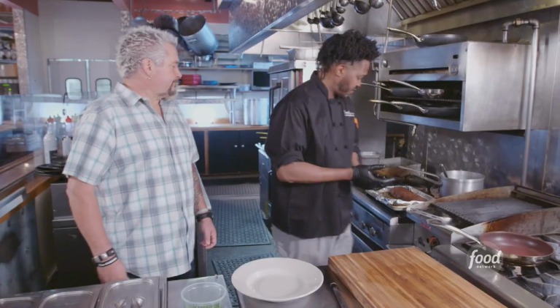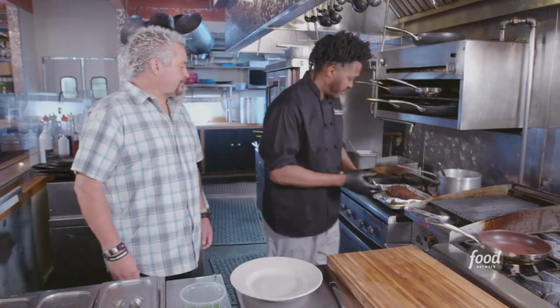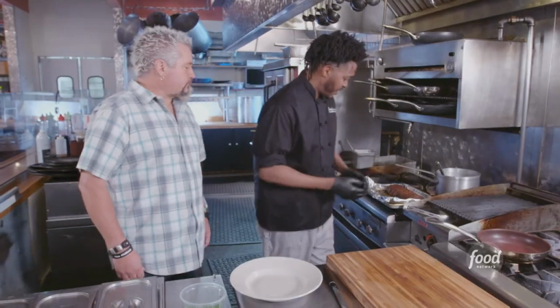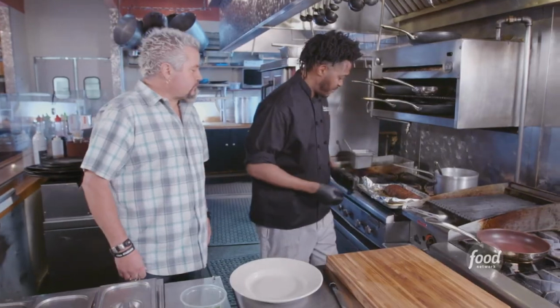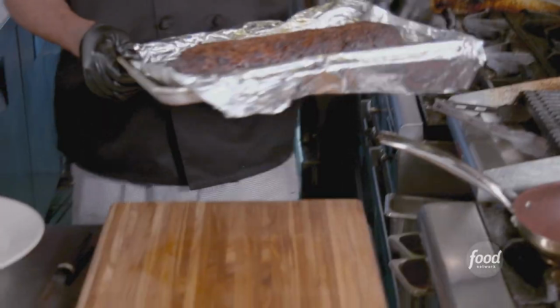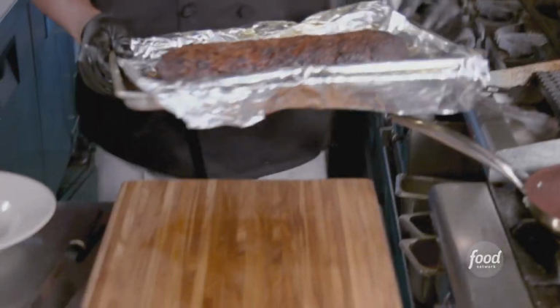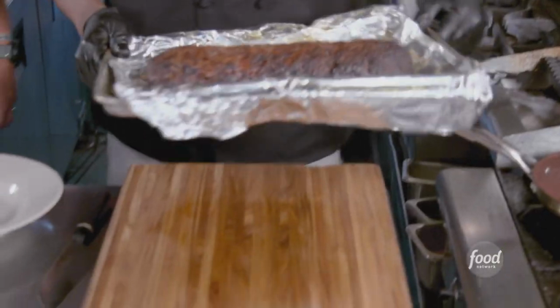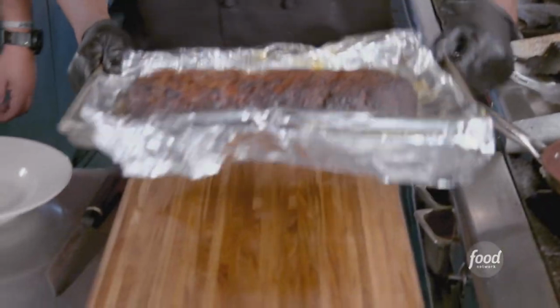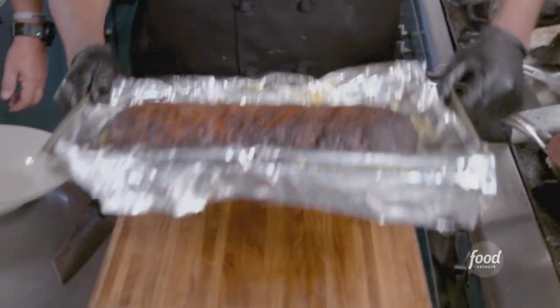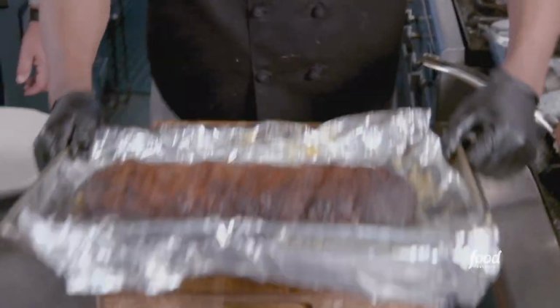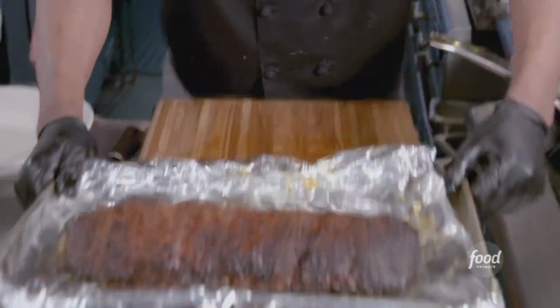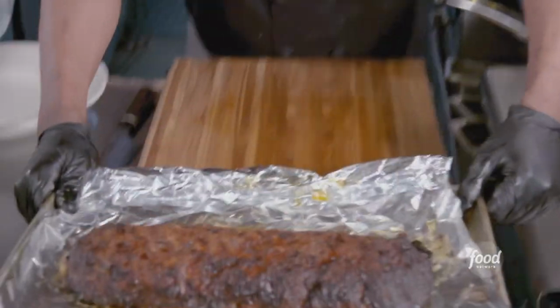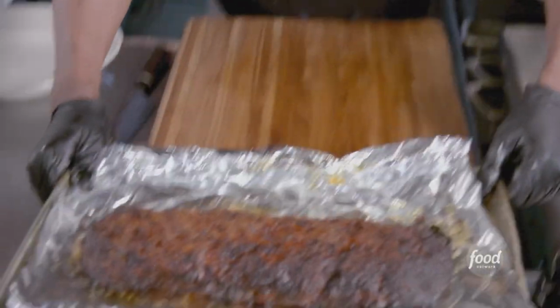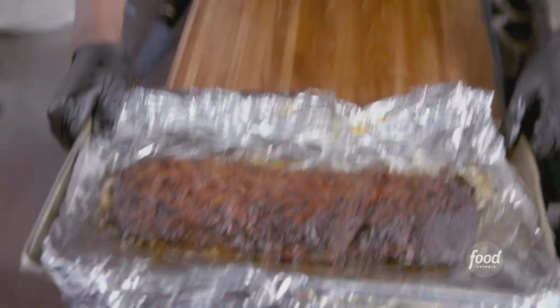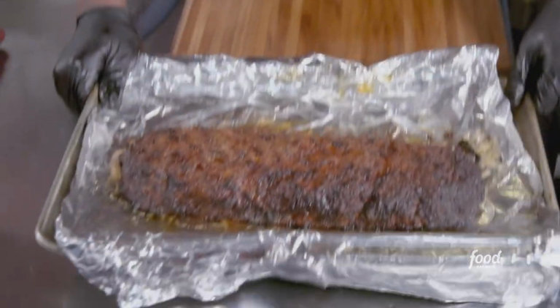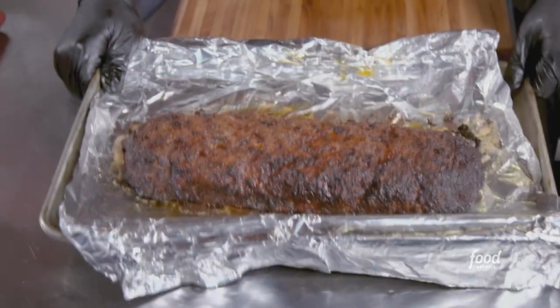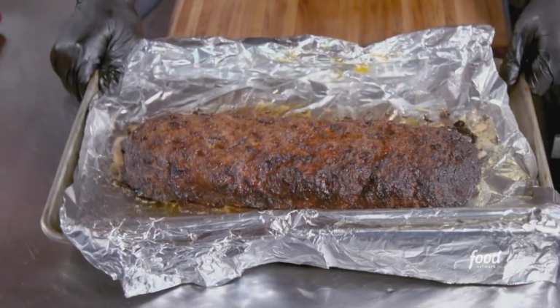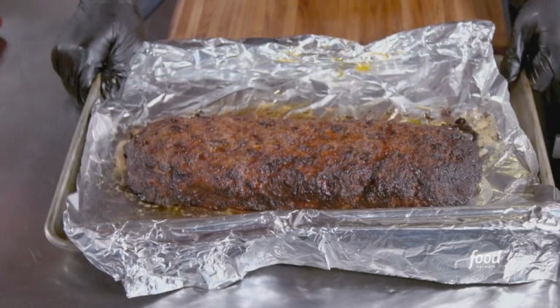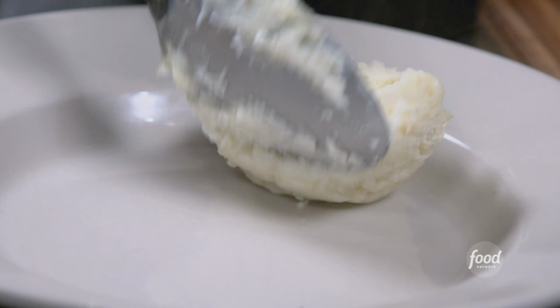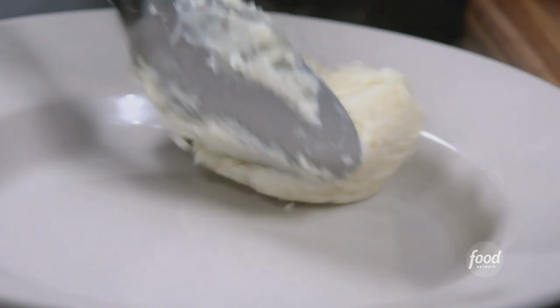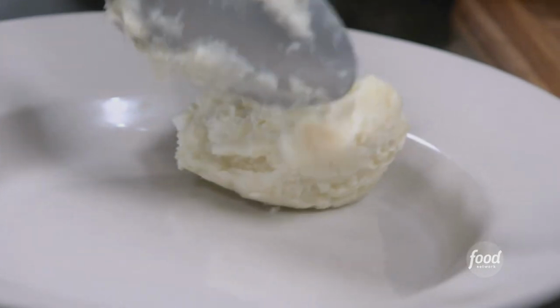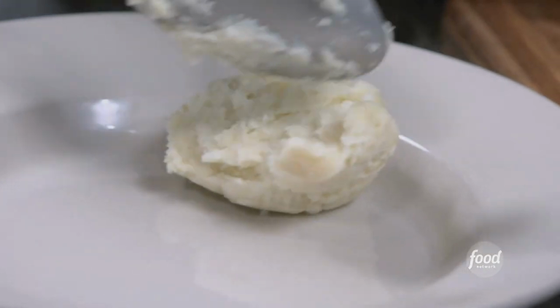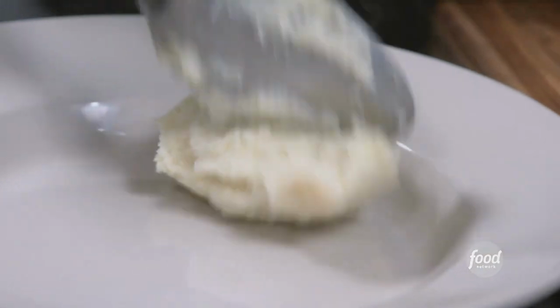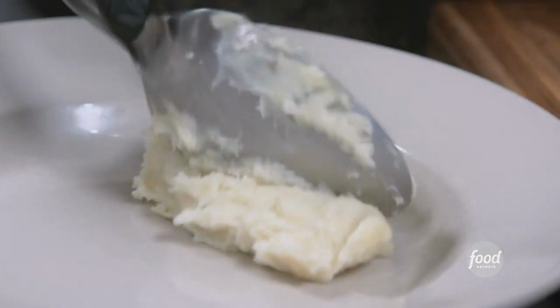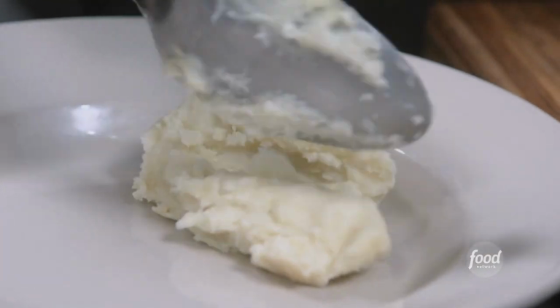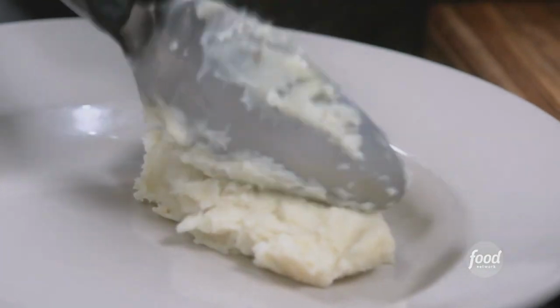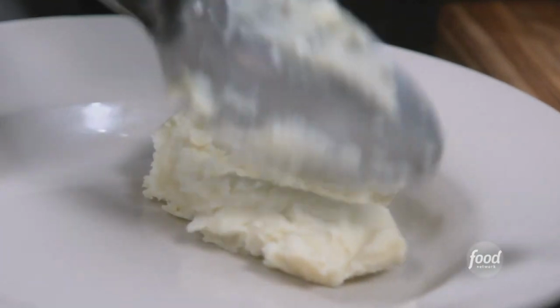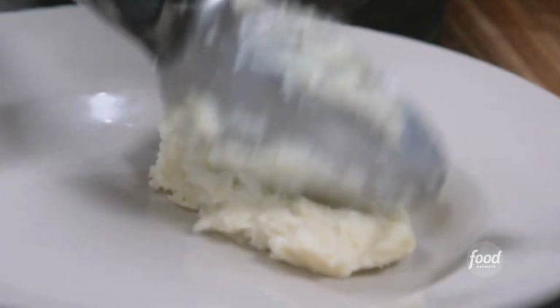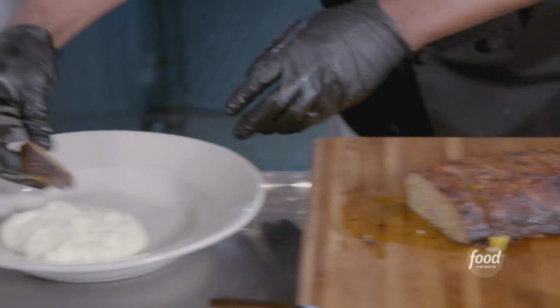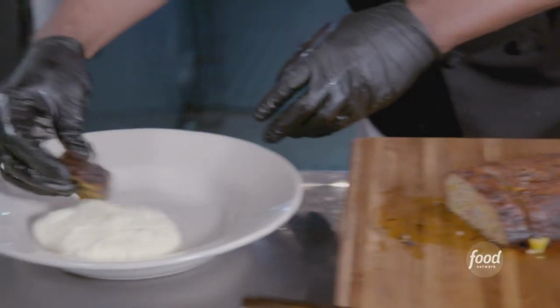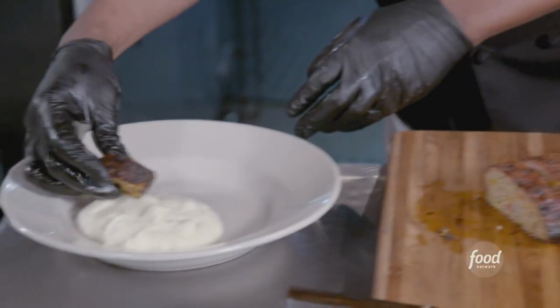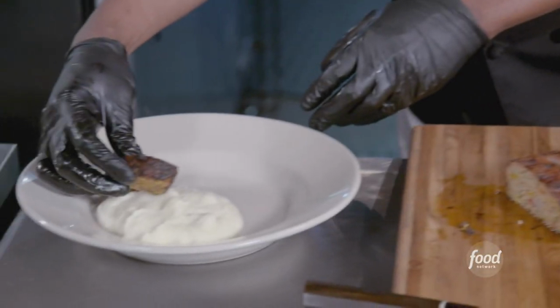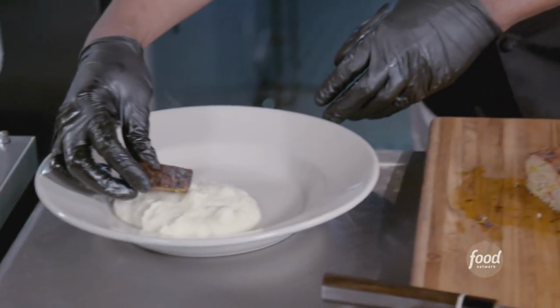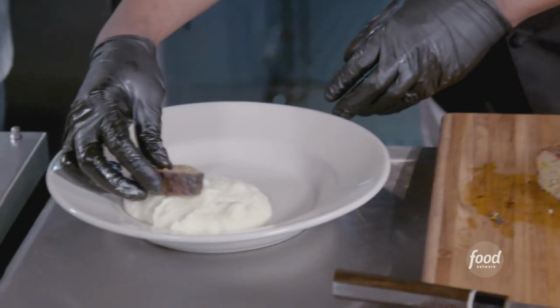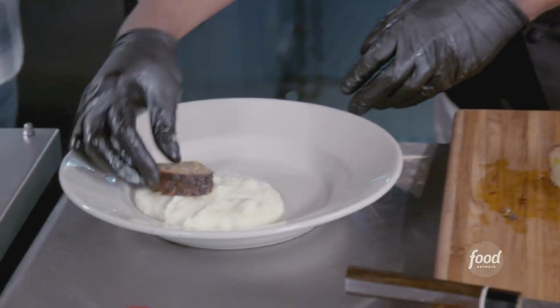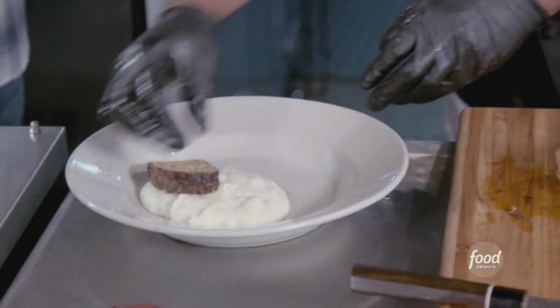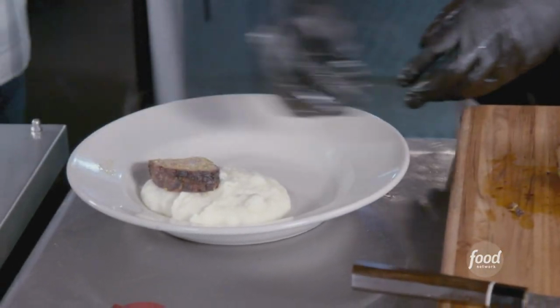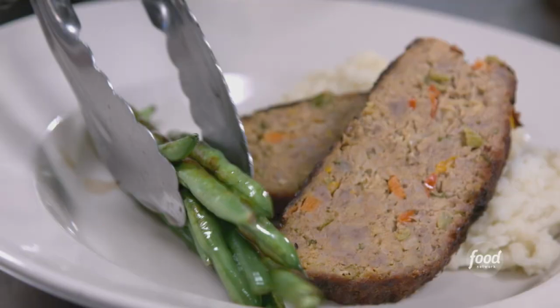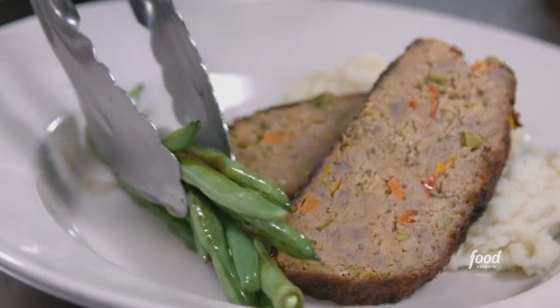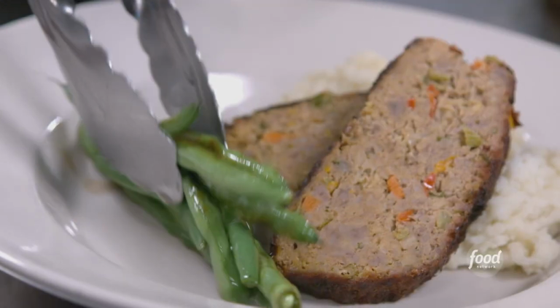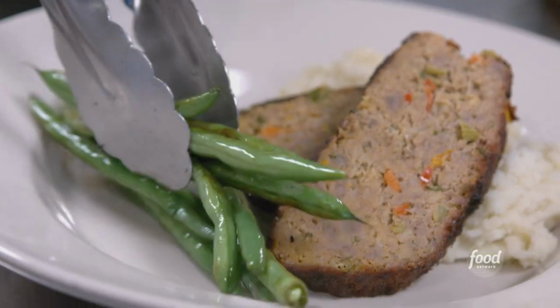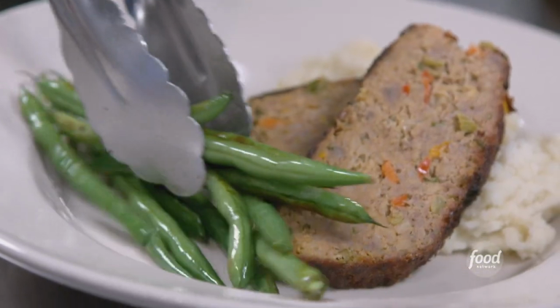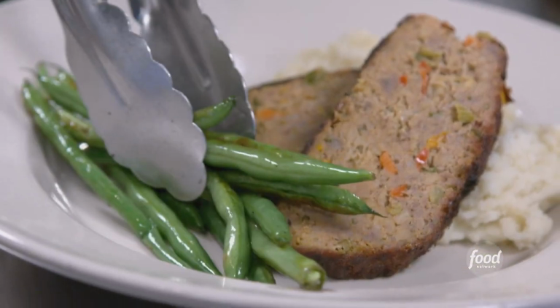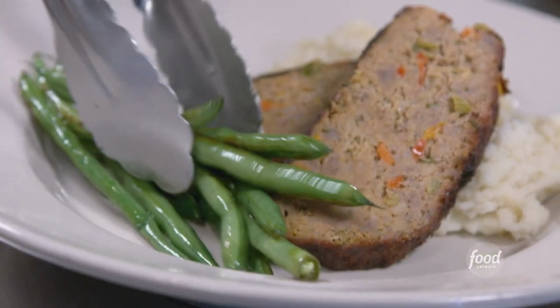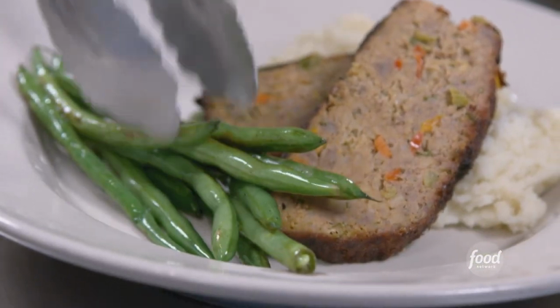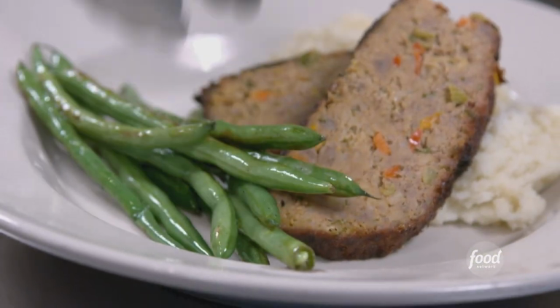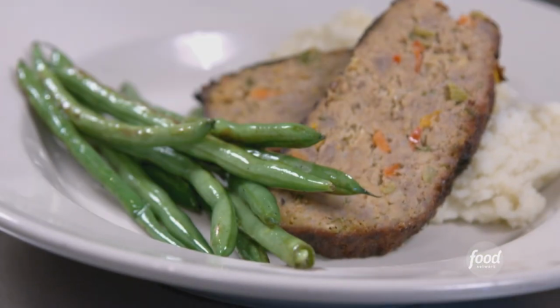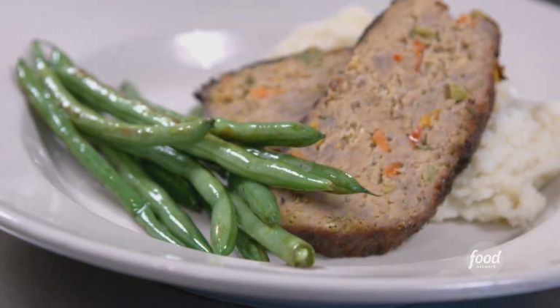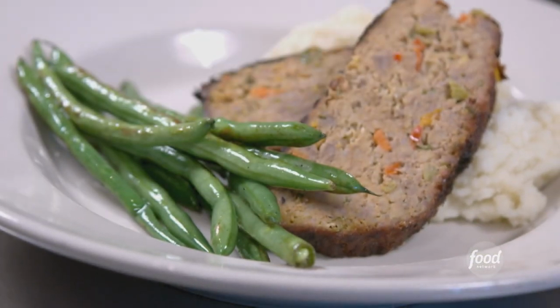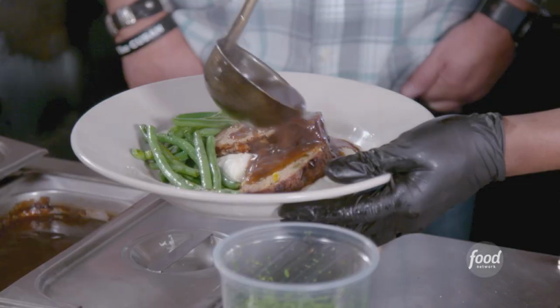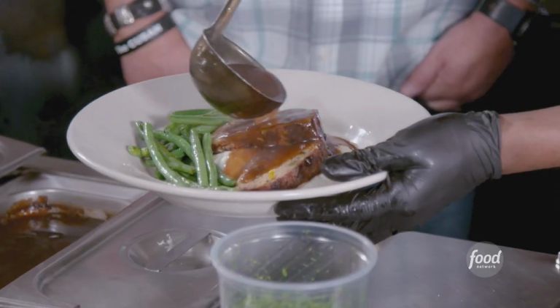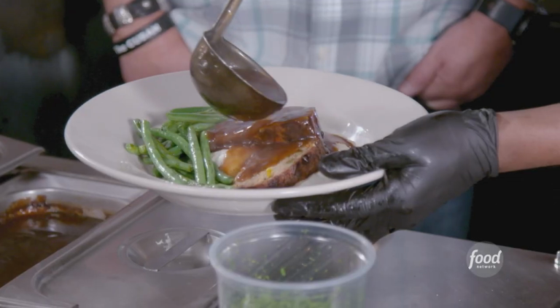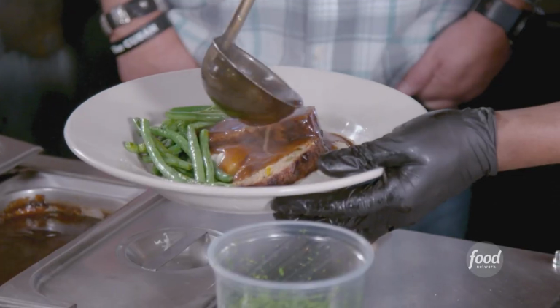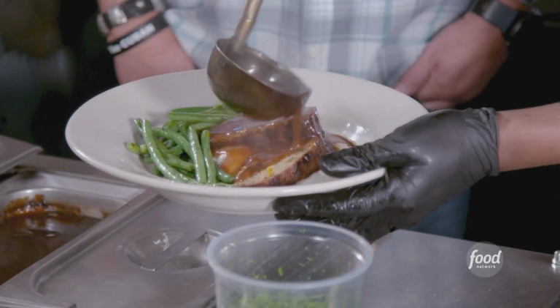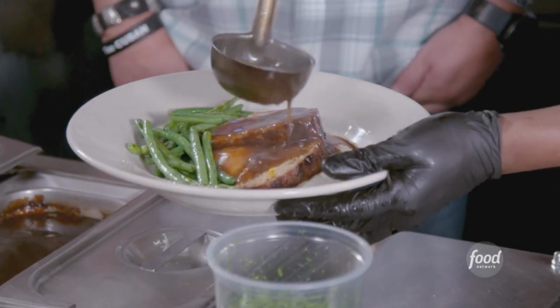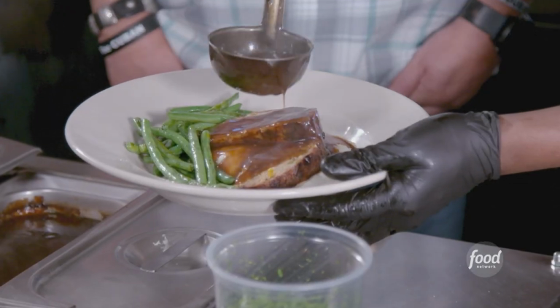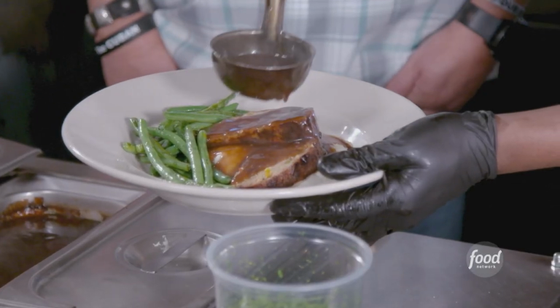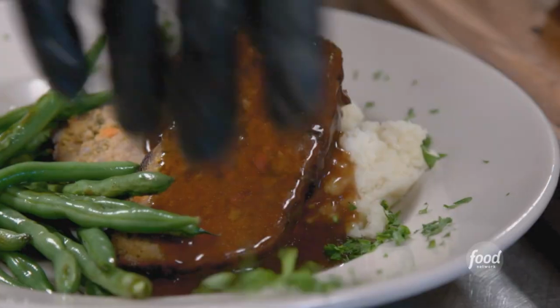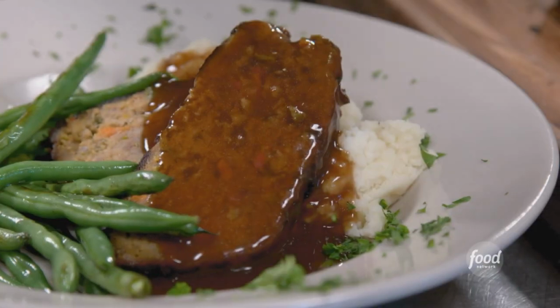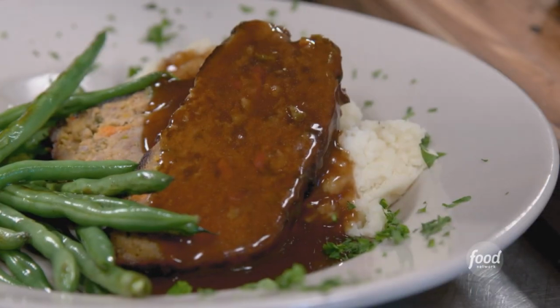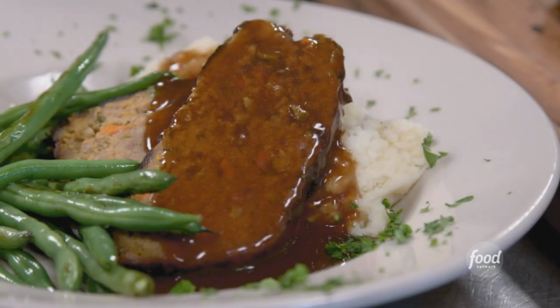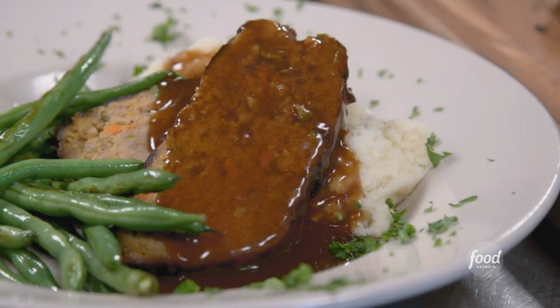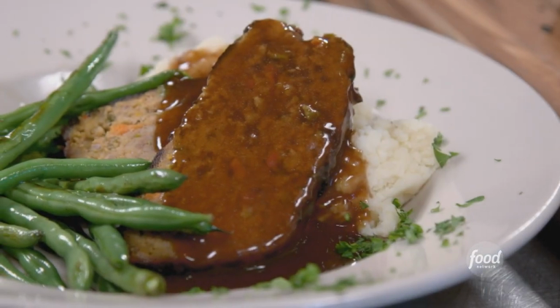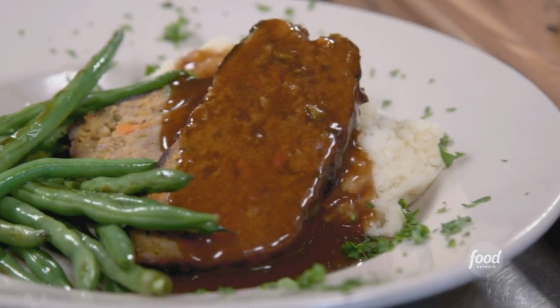Our meatloaf is done. Plate mashed potatoes, loaf's right on top, sides of vegetables, splash of the demi — and it's ready to serve.